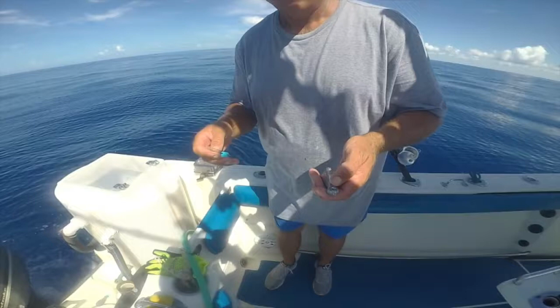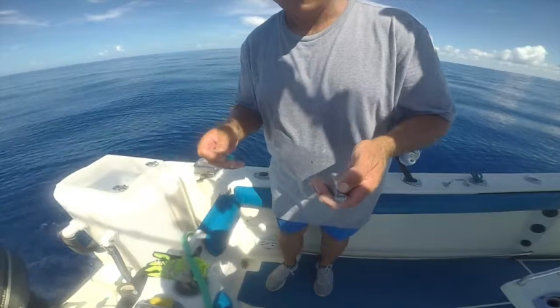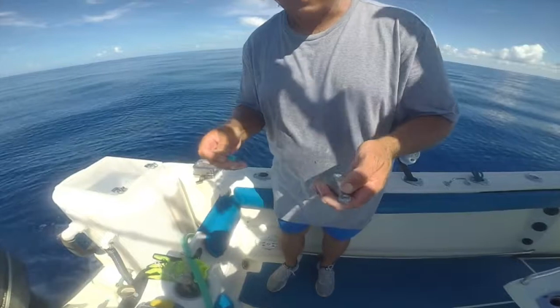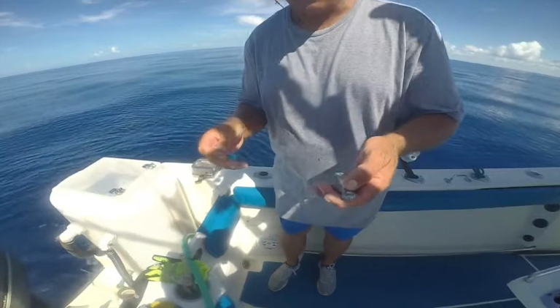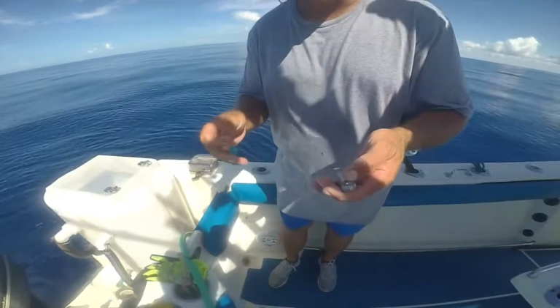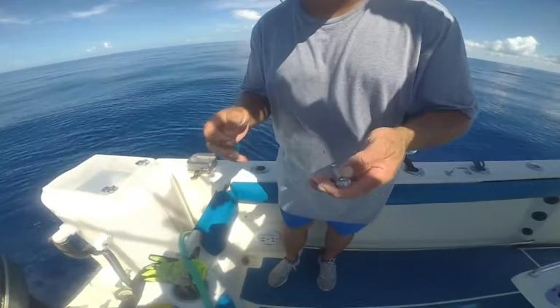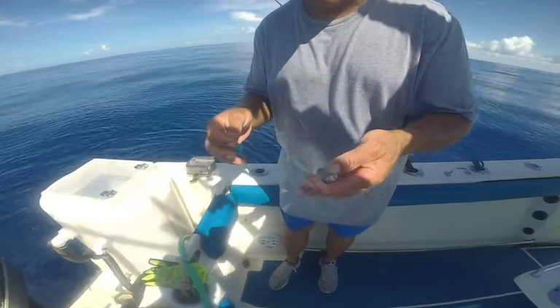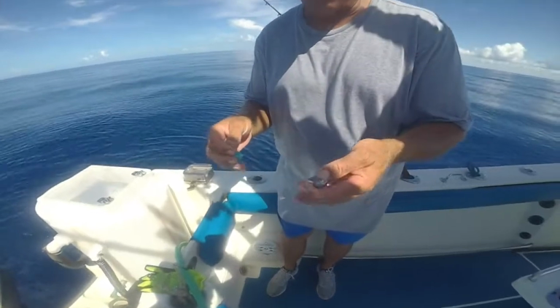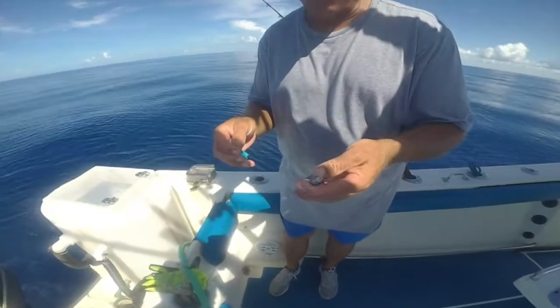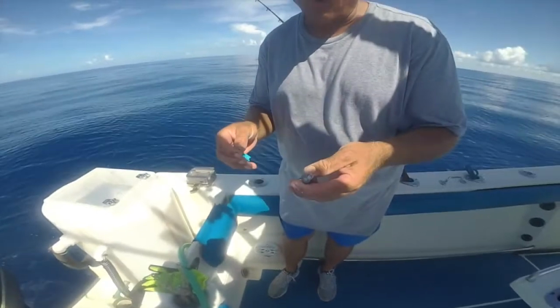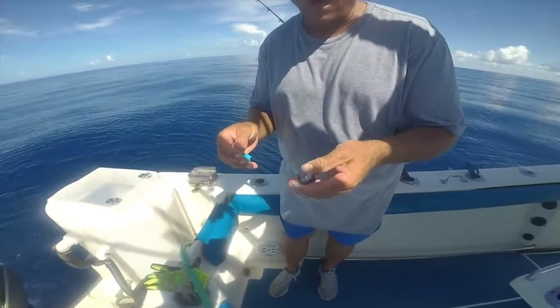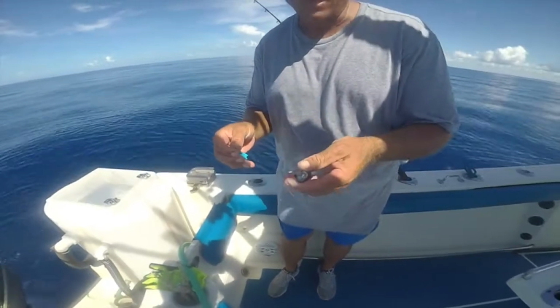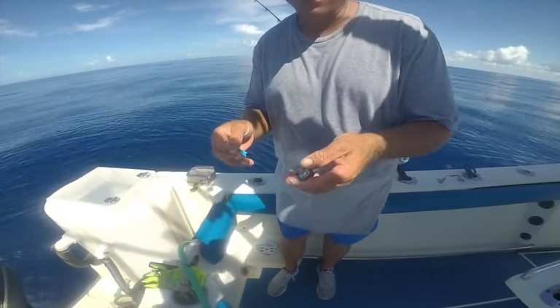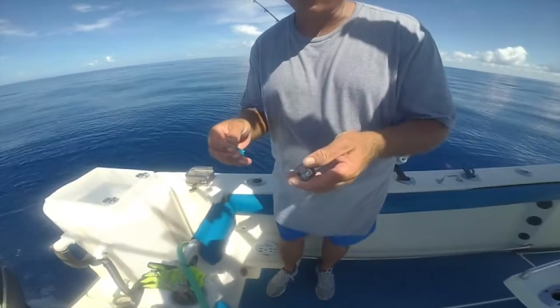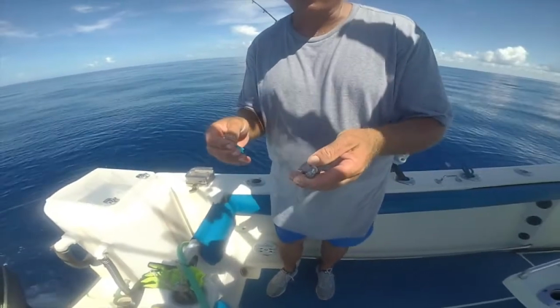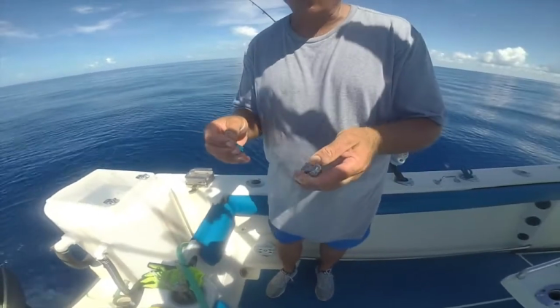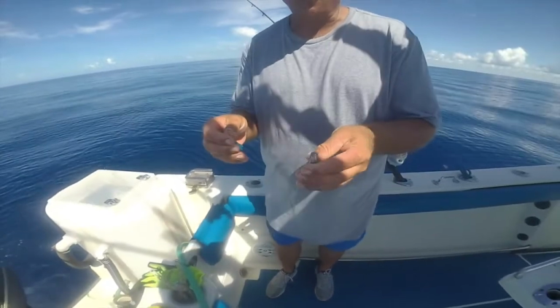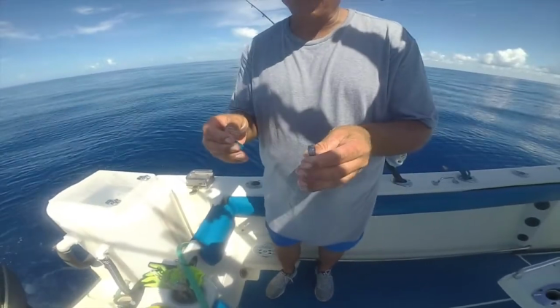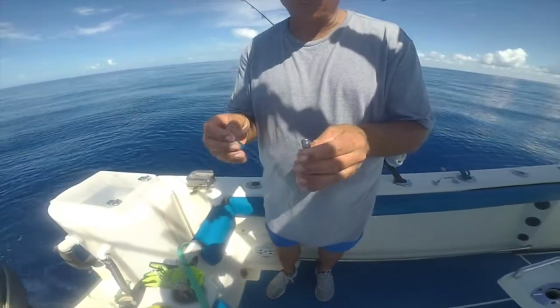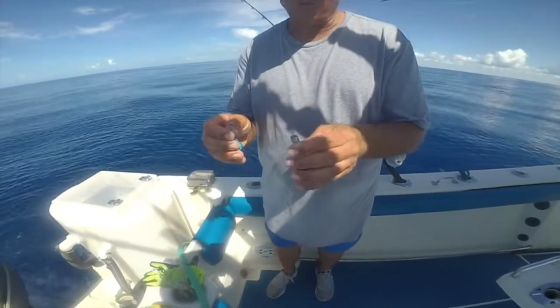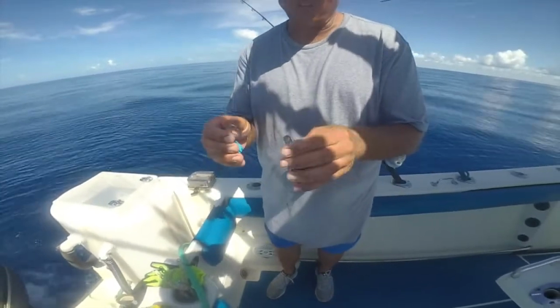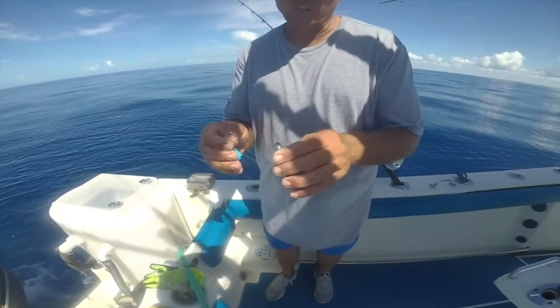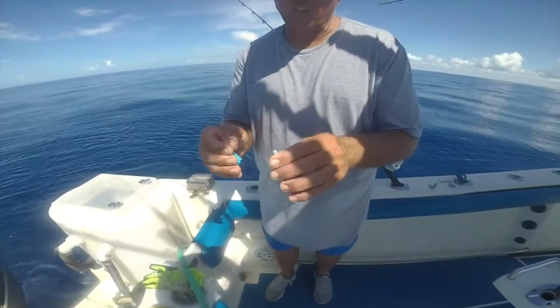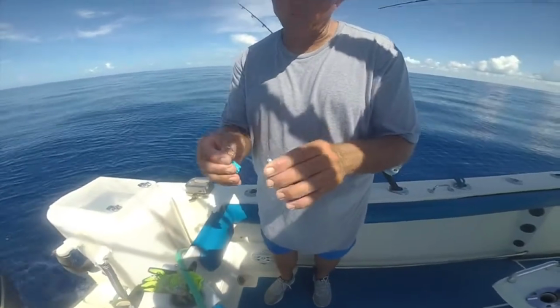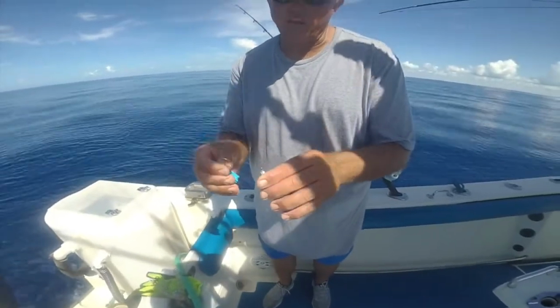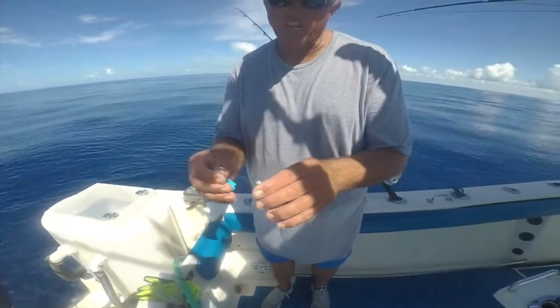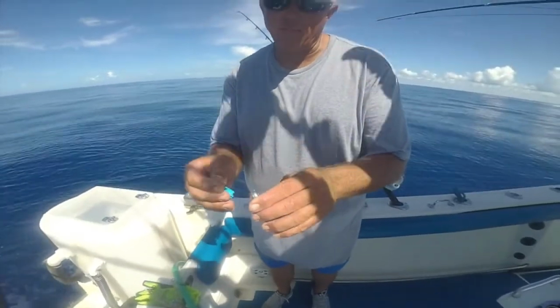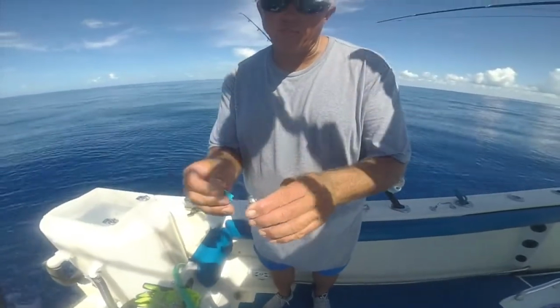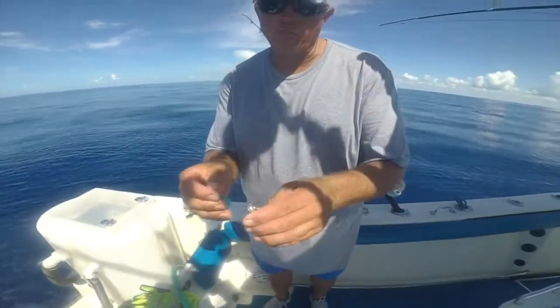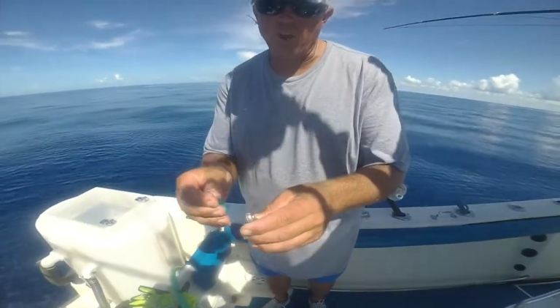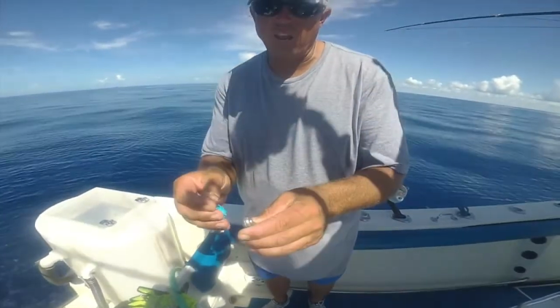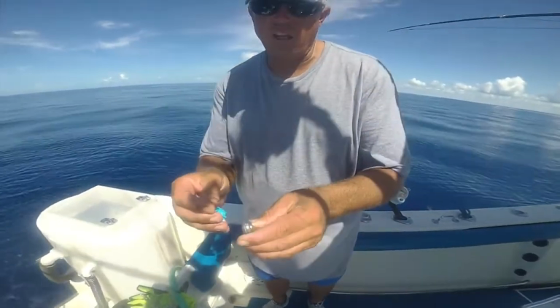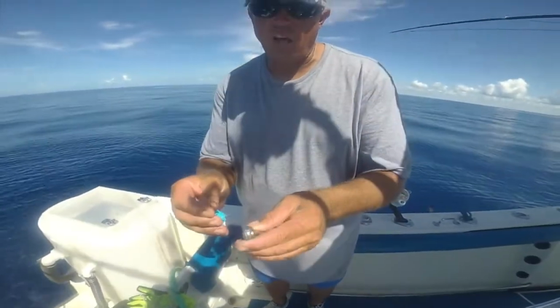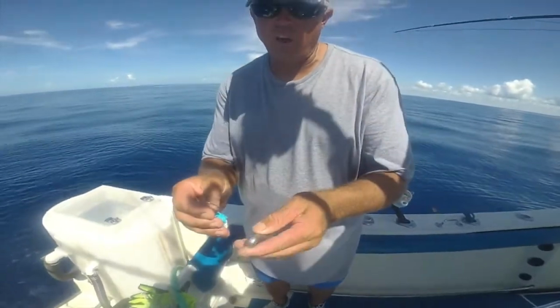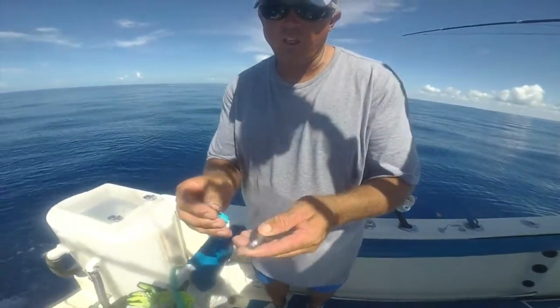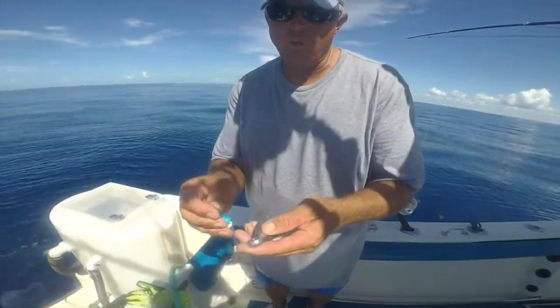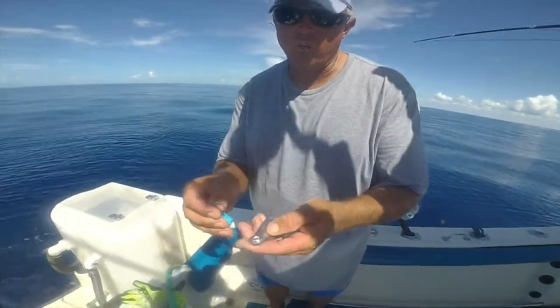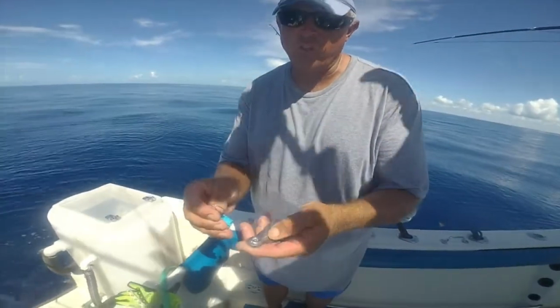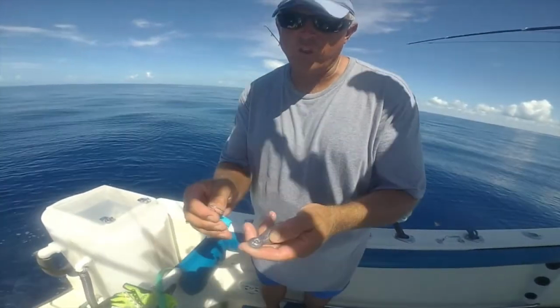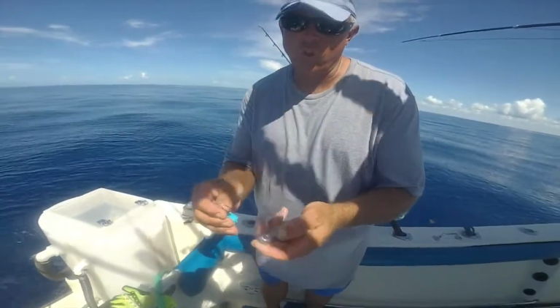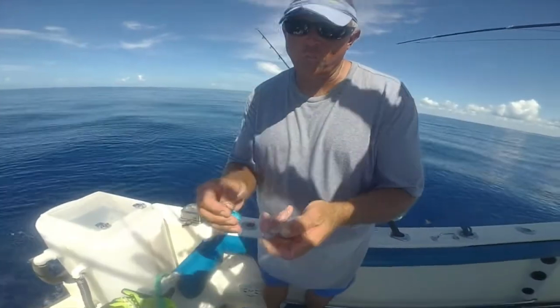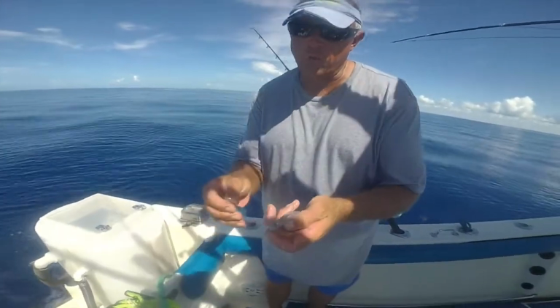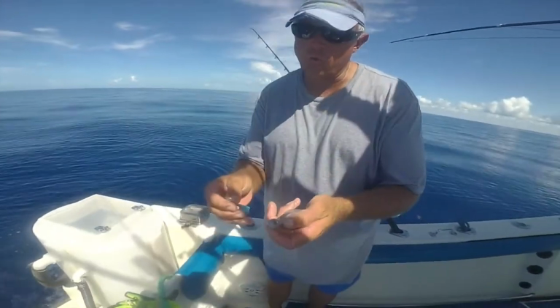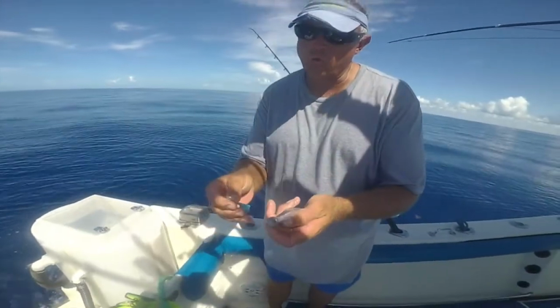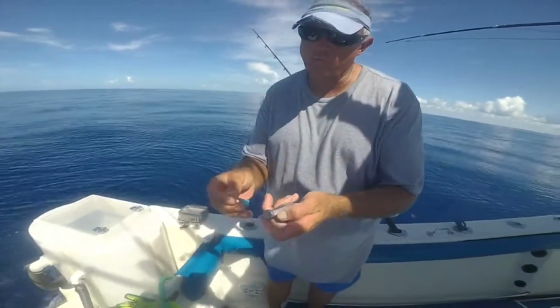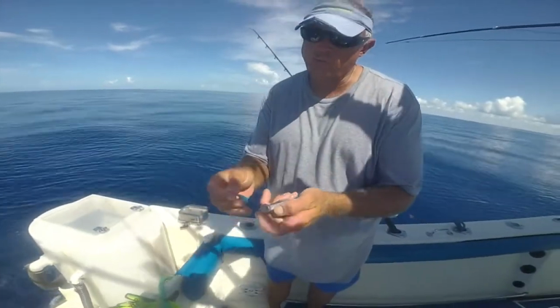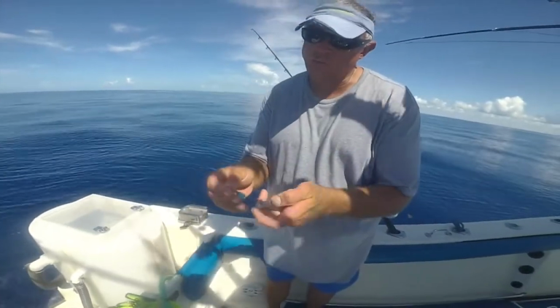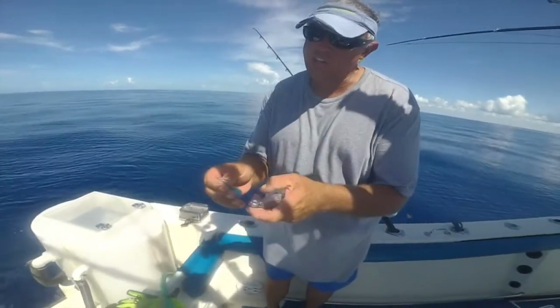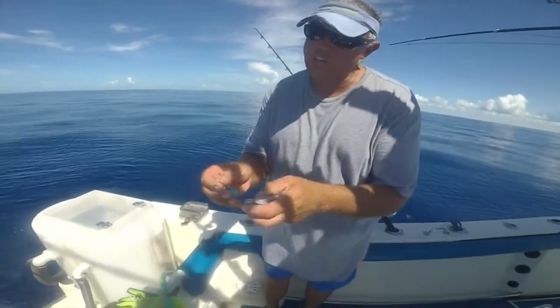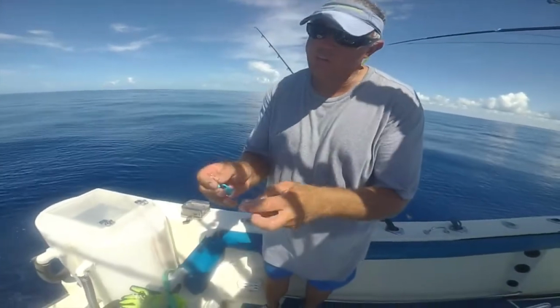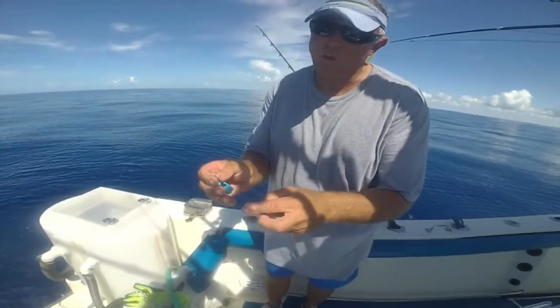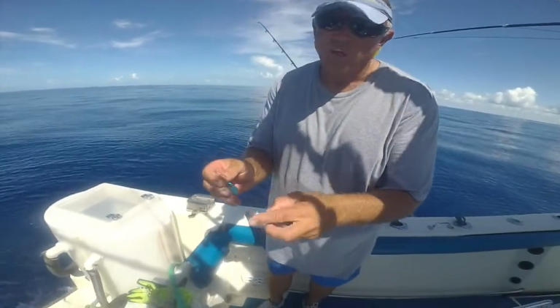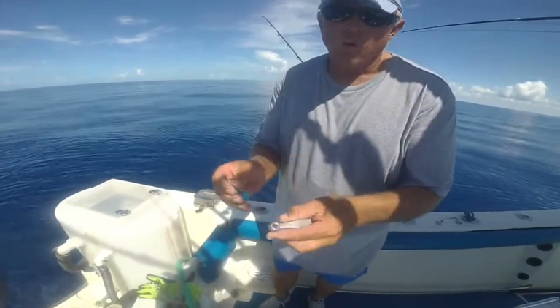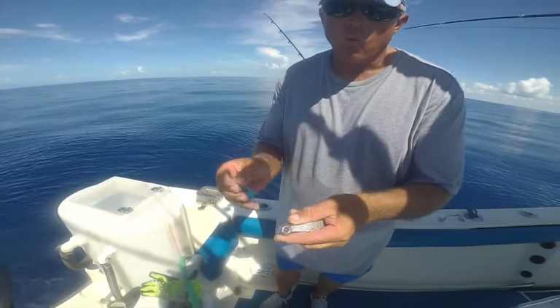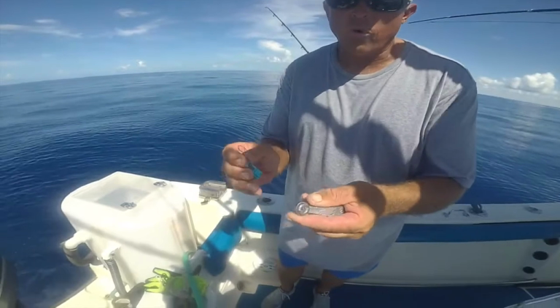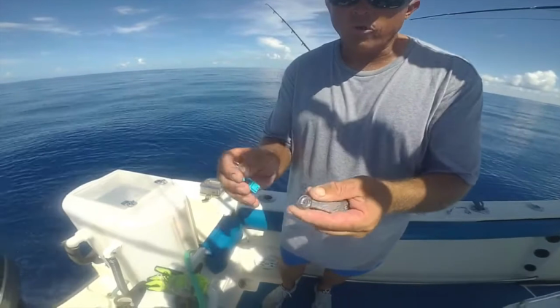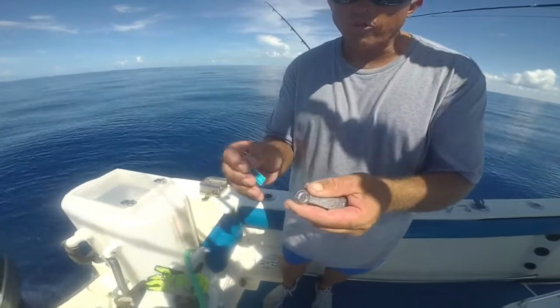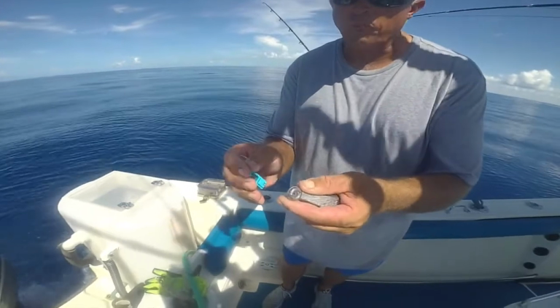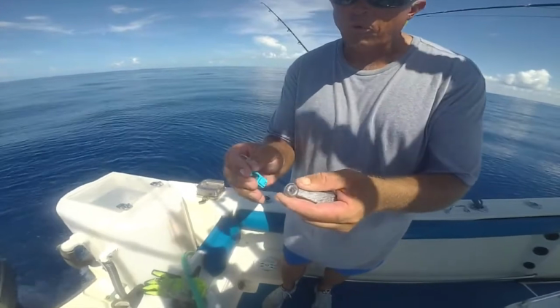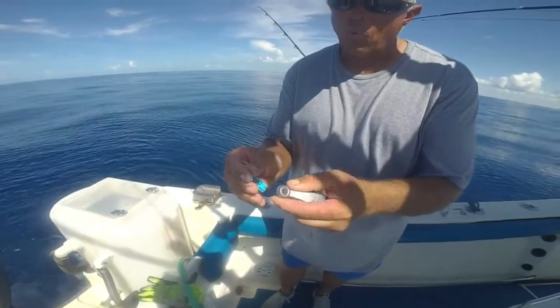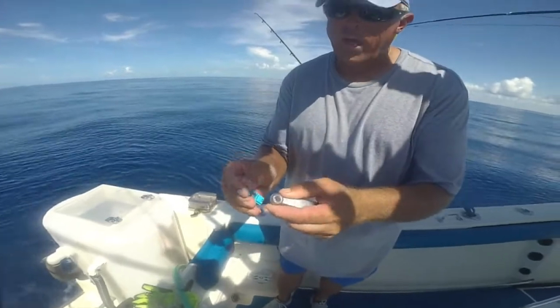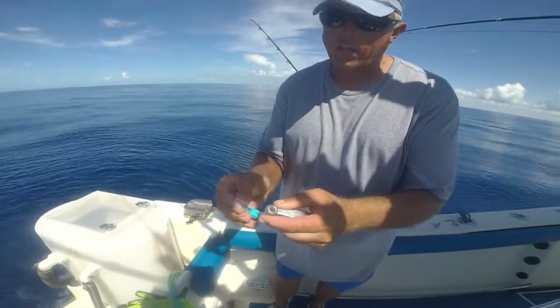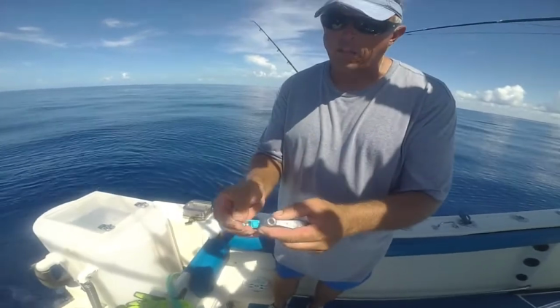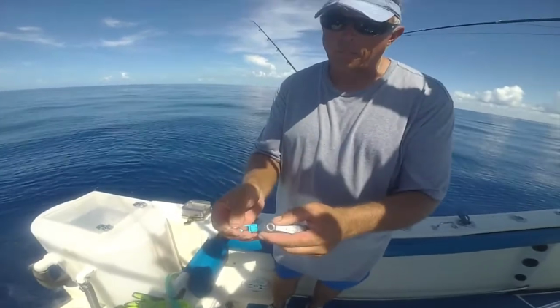Hey guys, this is Captain Ryan at Good Karma Sportfishing. I'm going to demonstrate how to use the new Balloon Fisher King reusable weight clip.